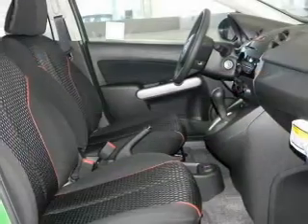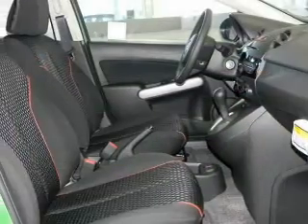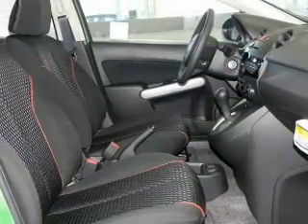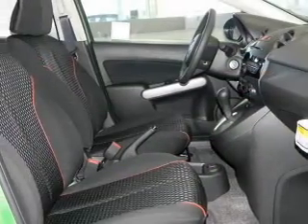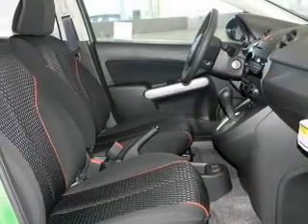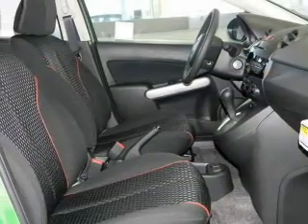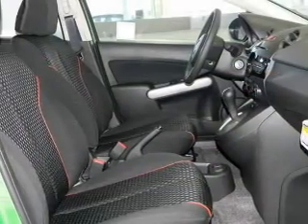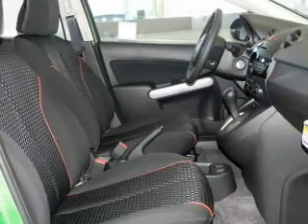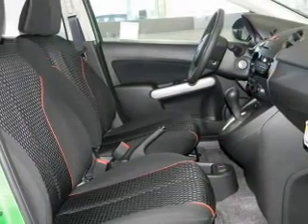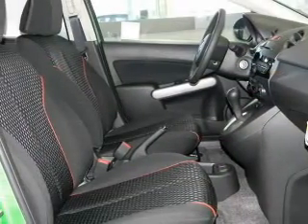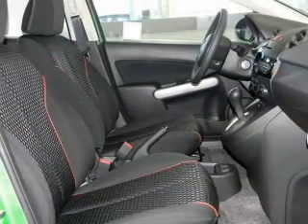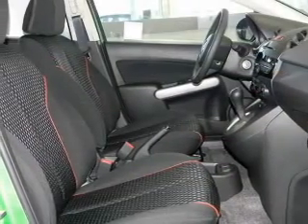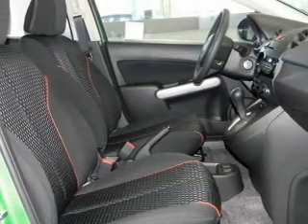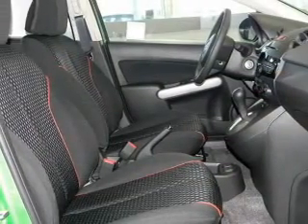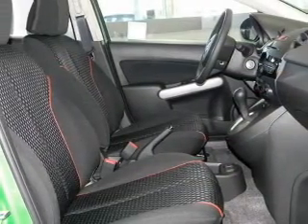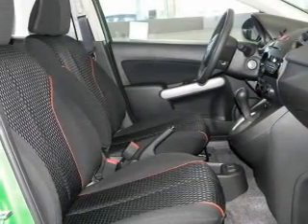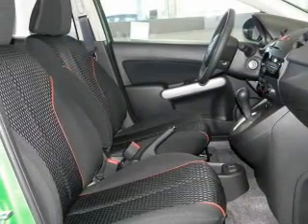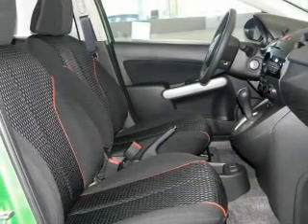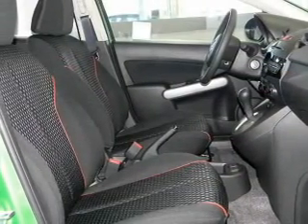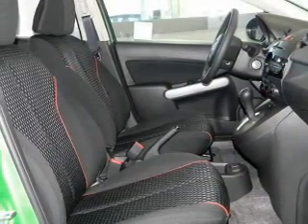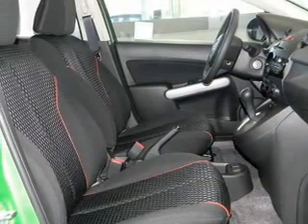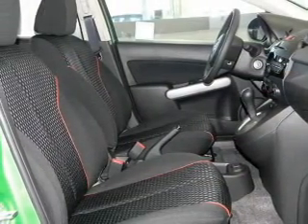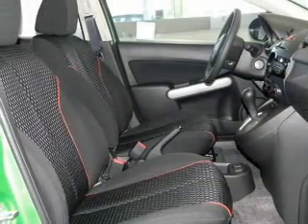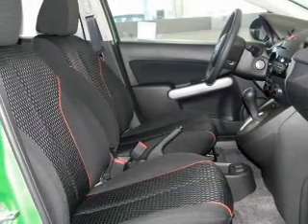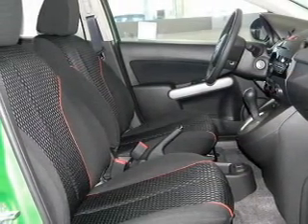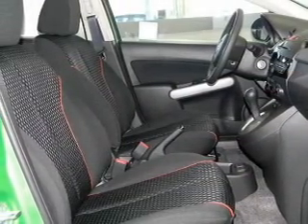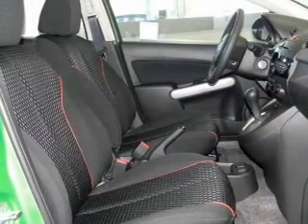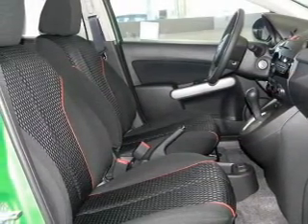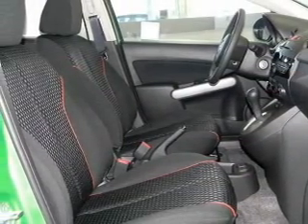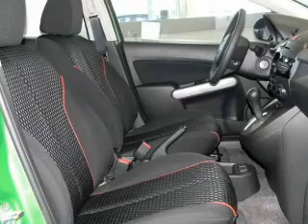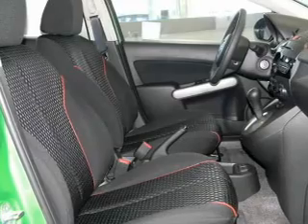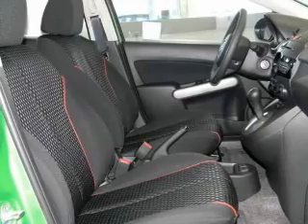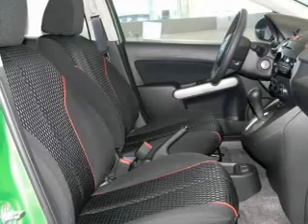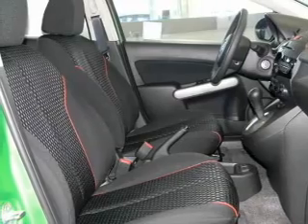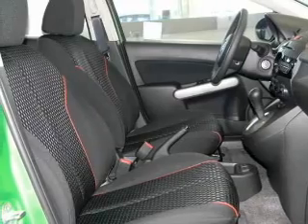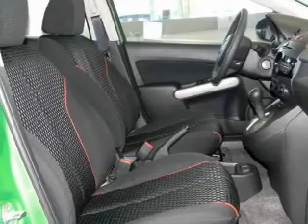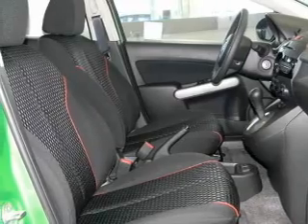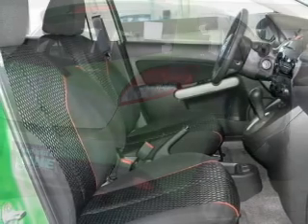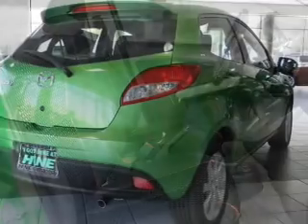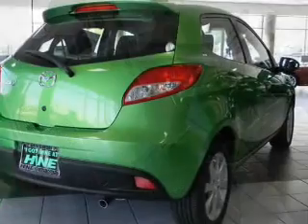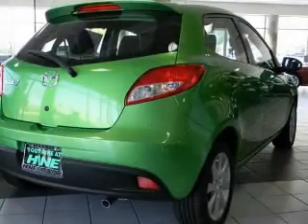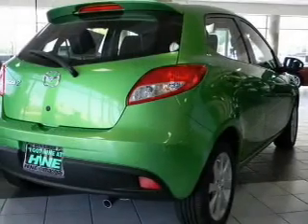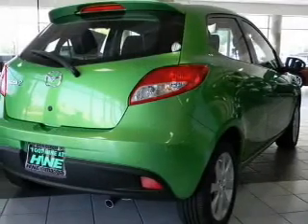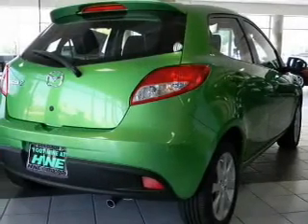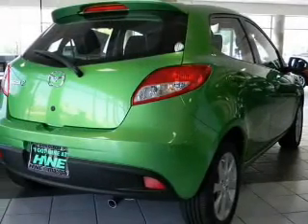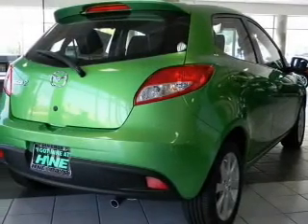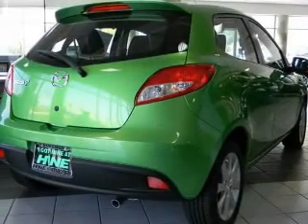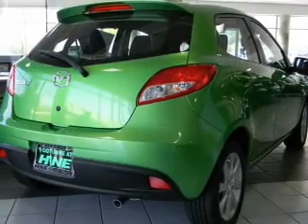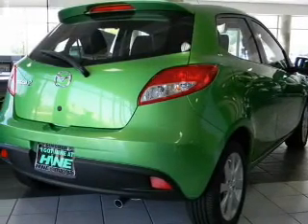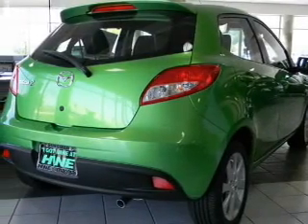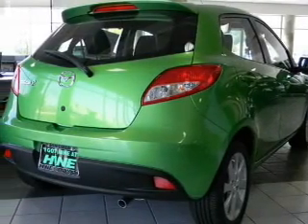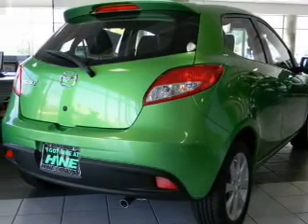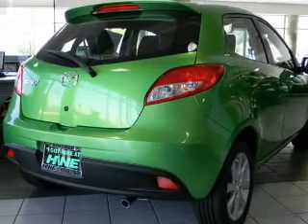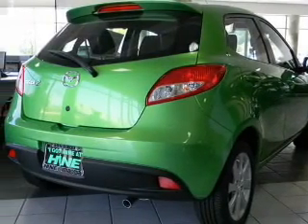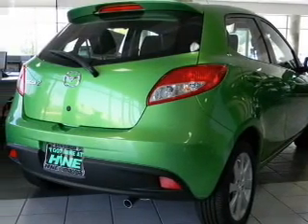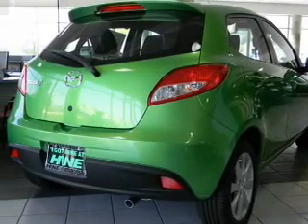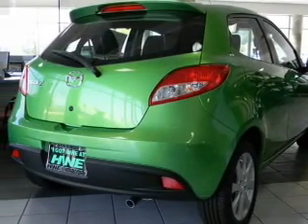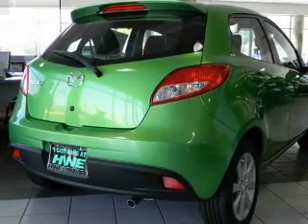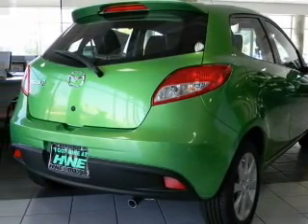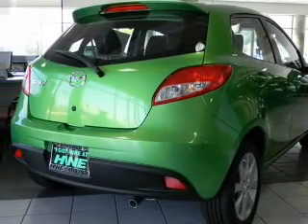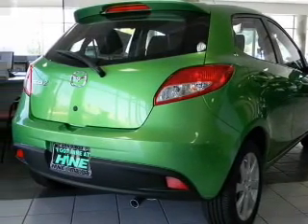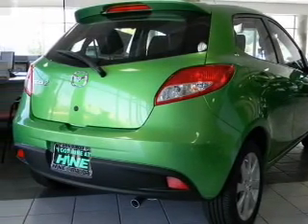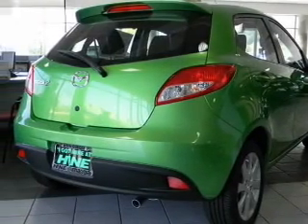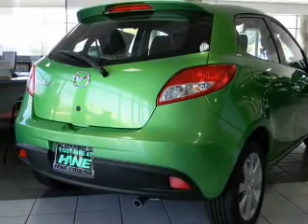Keyless entry, power door locks, power windows, cruise control, power steering, an adjustable tilt steering wheel, air conditioning.